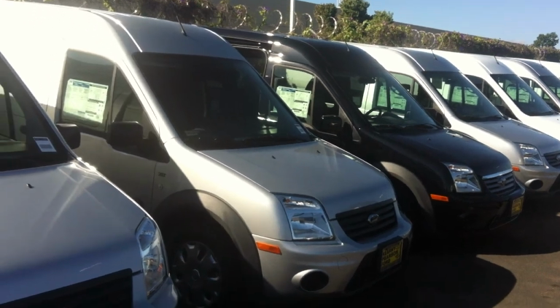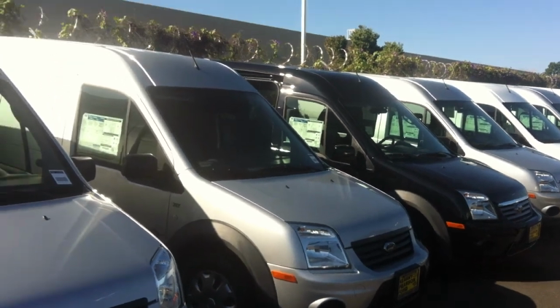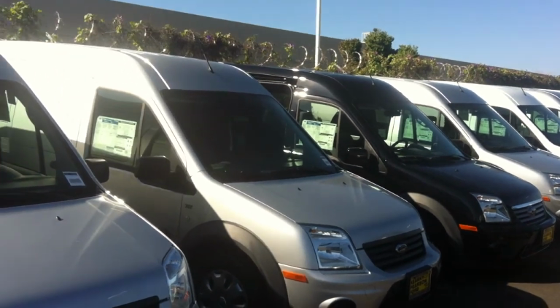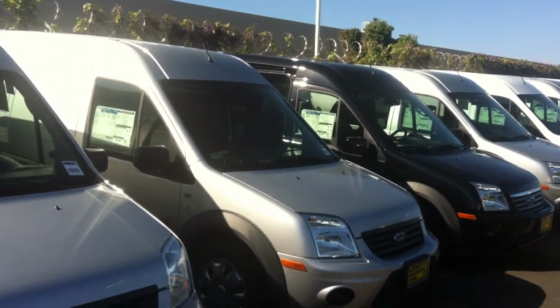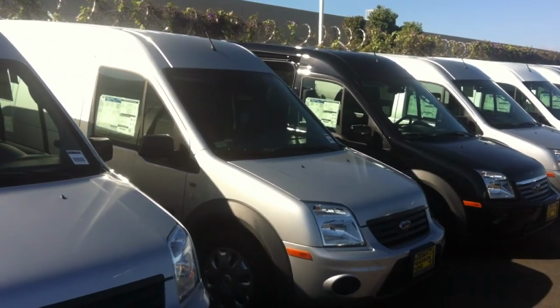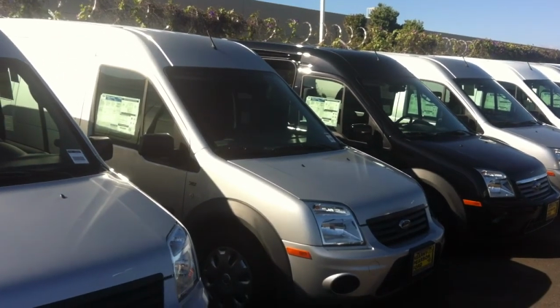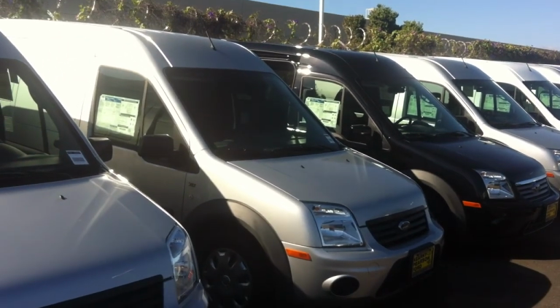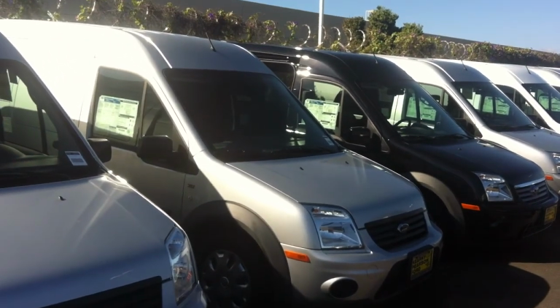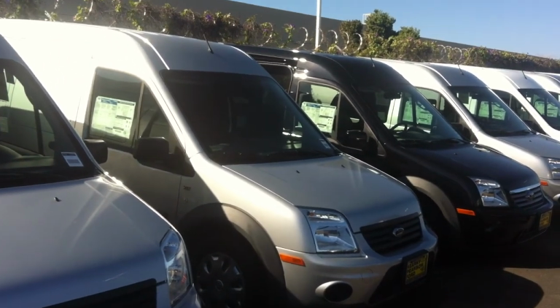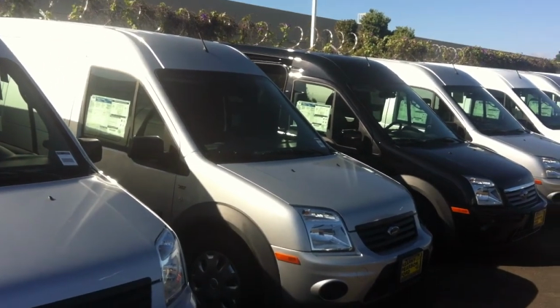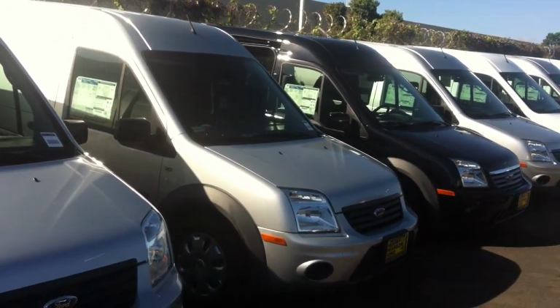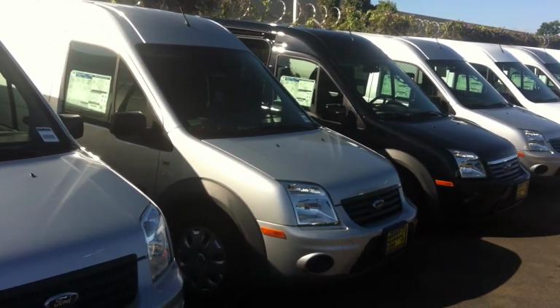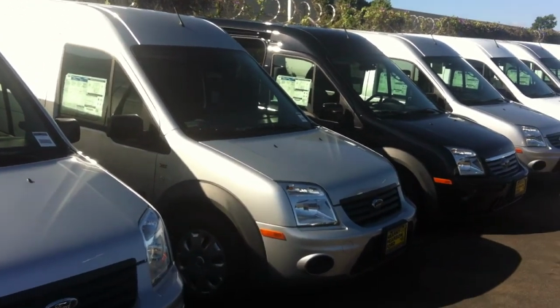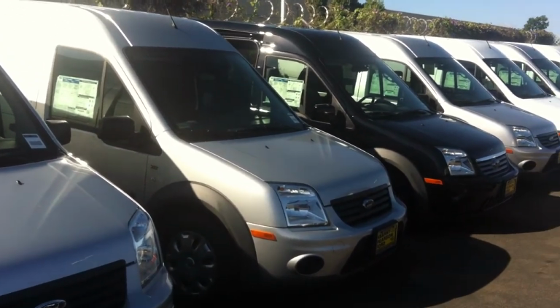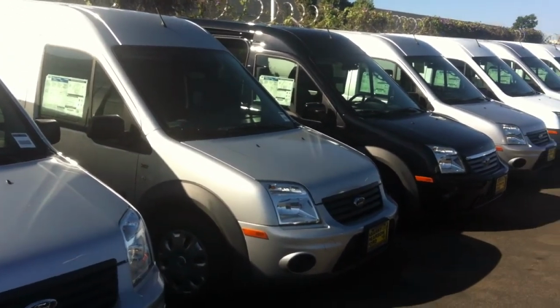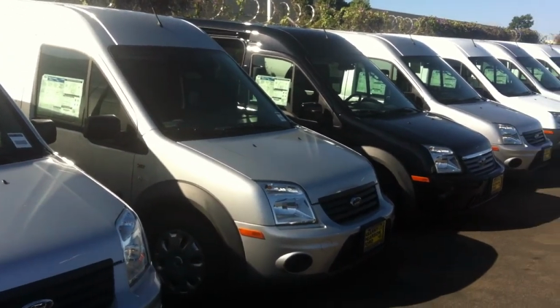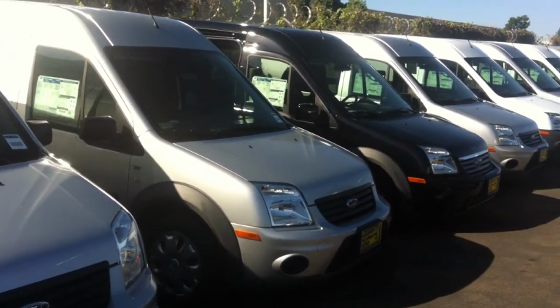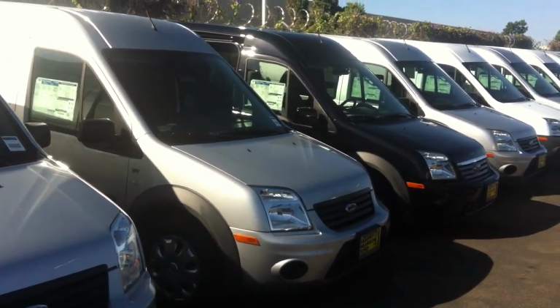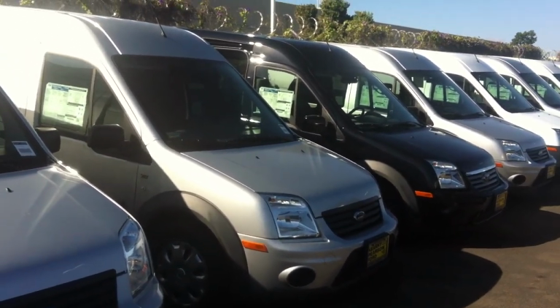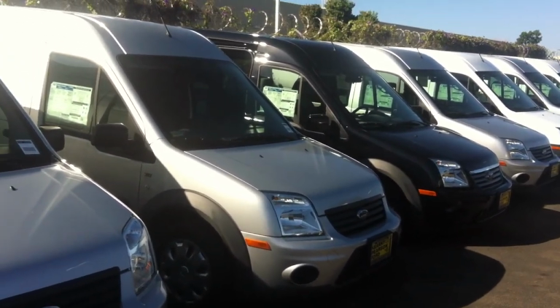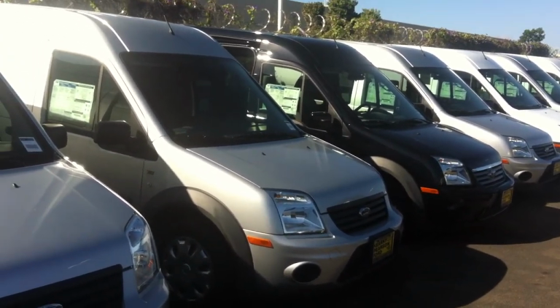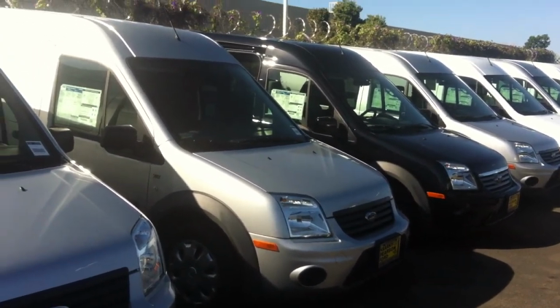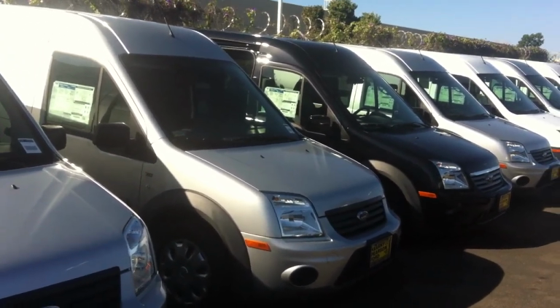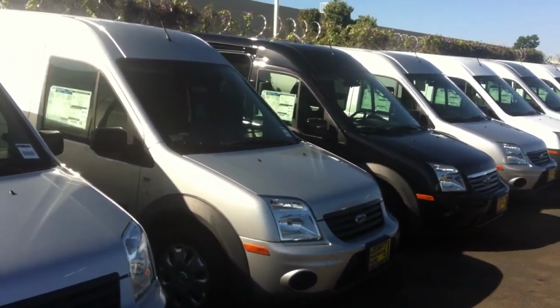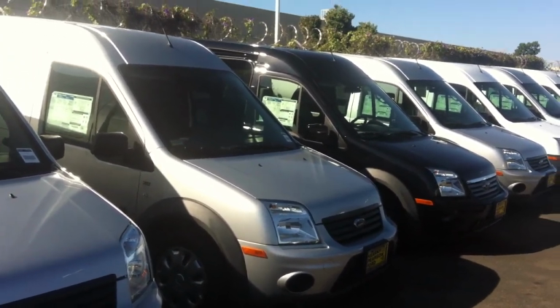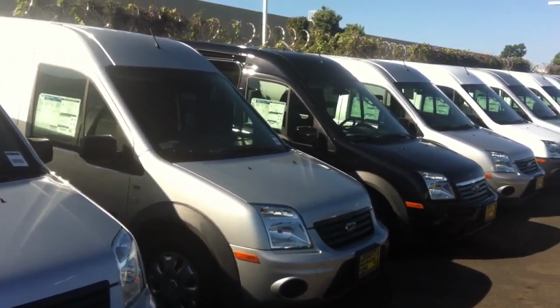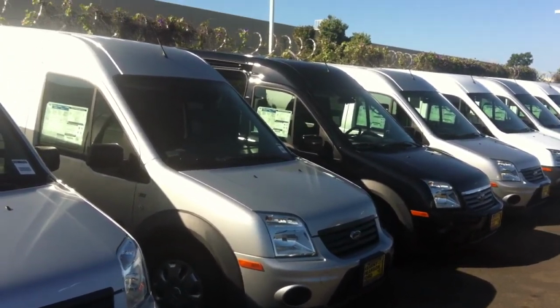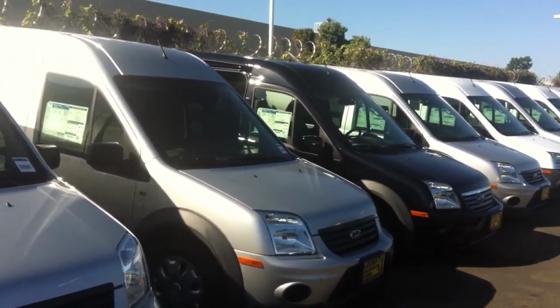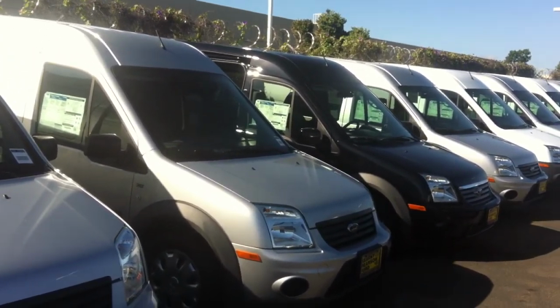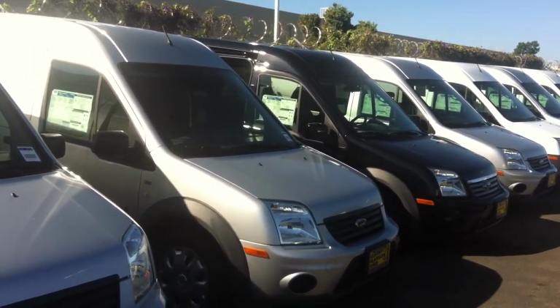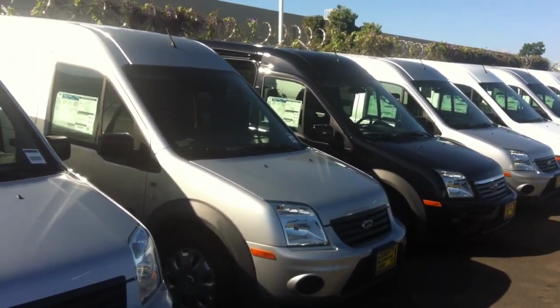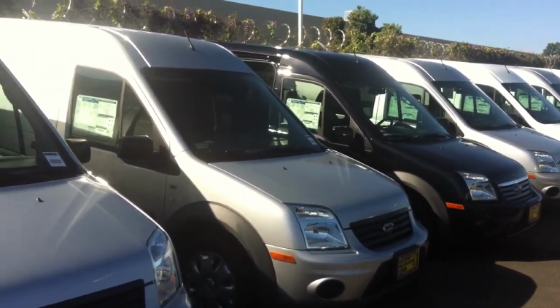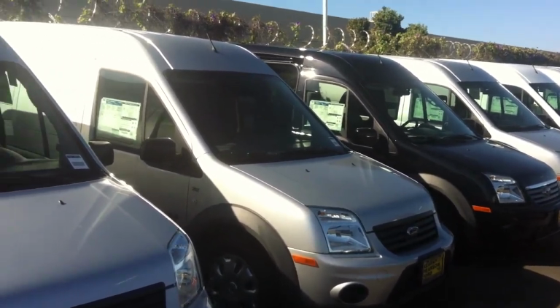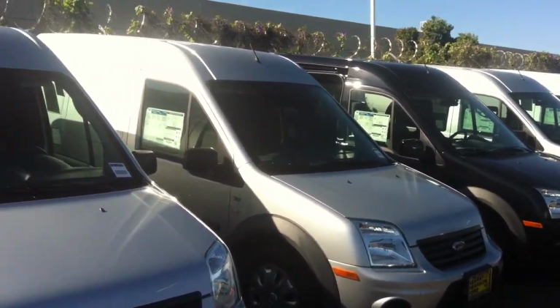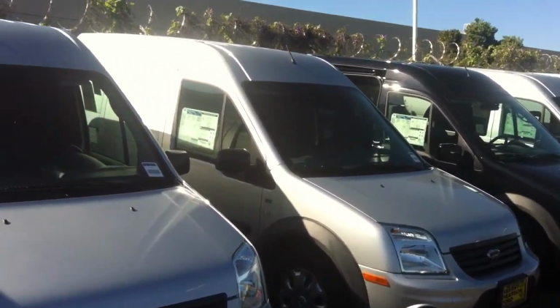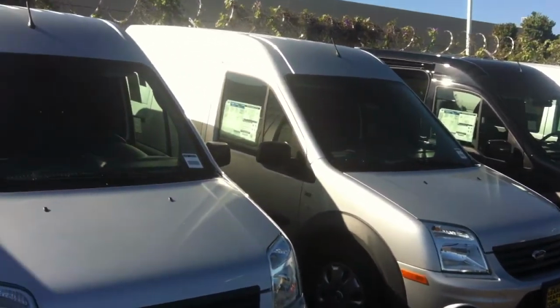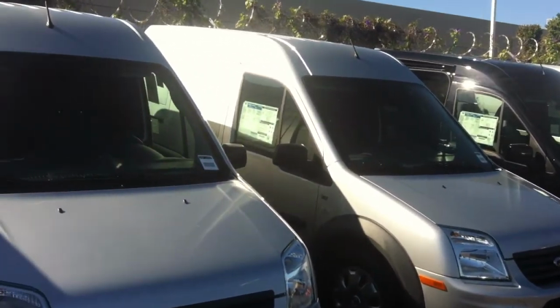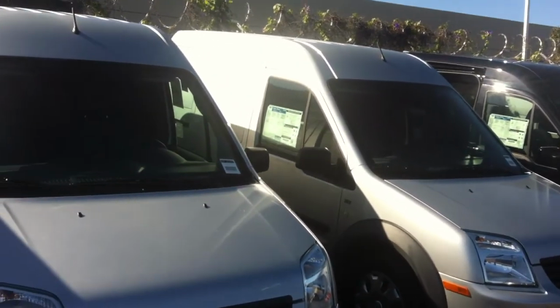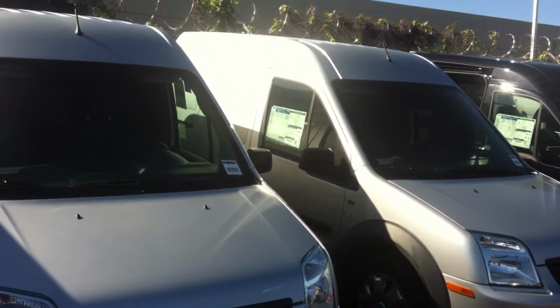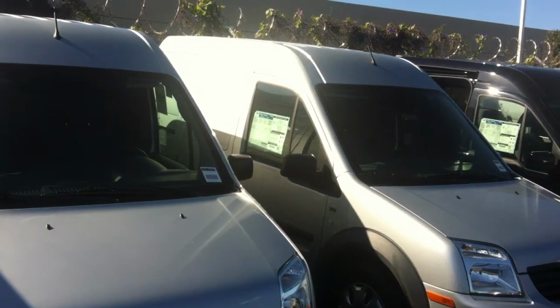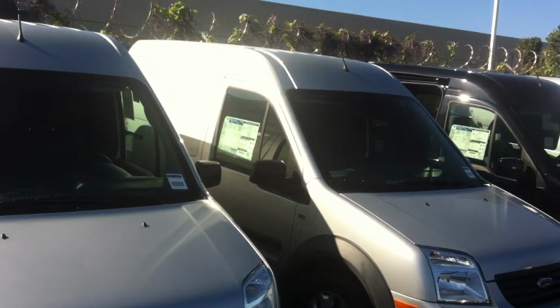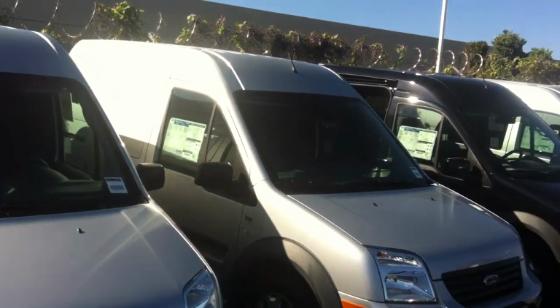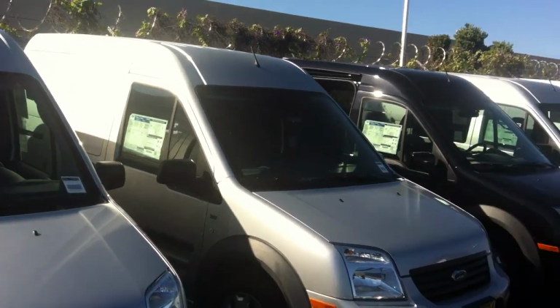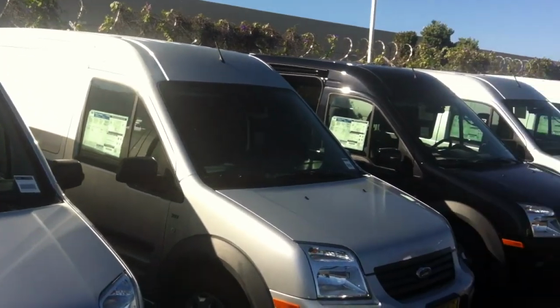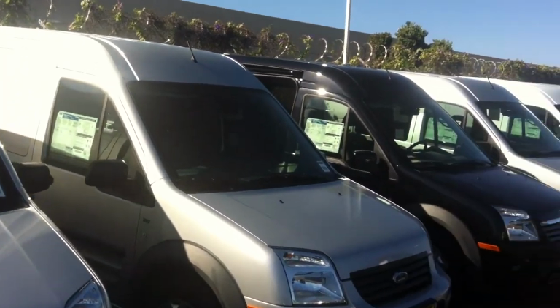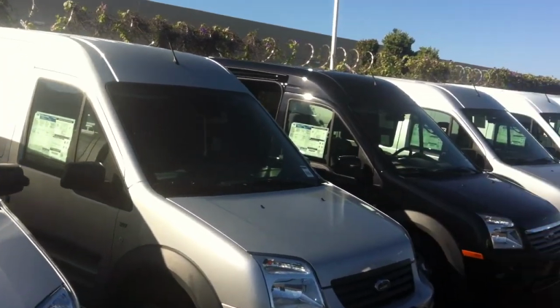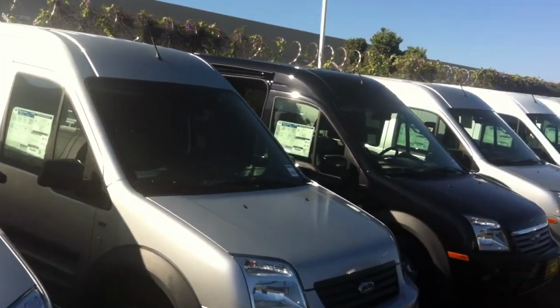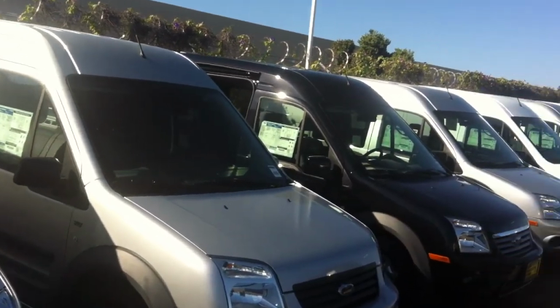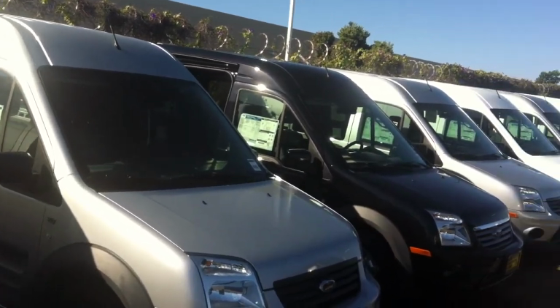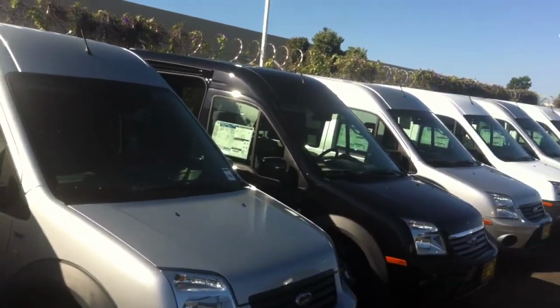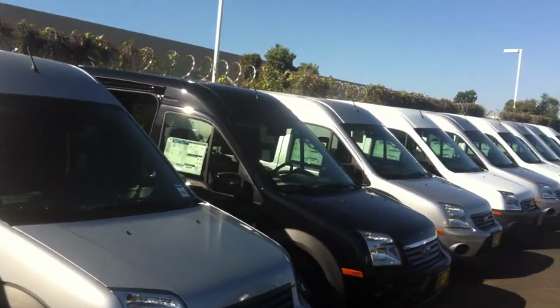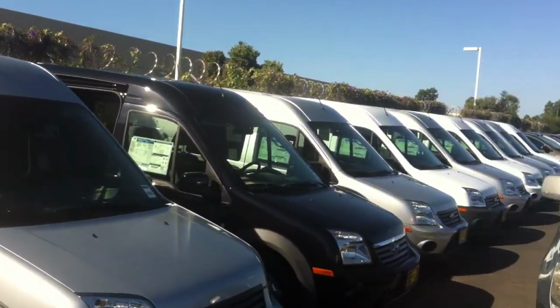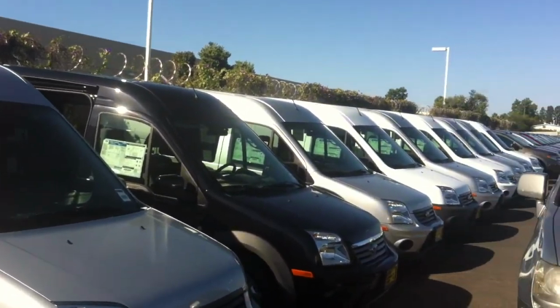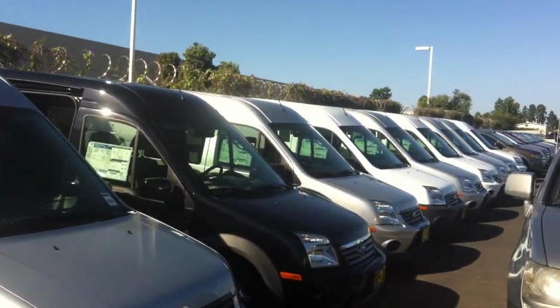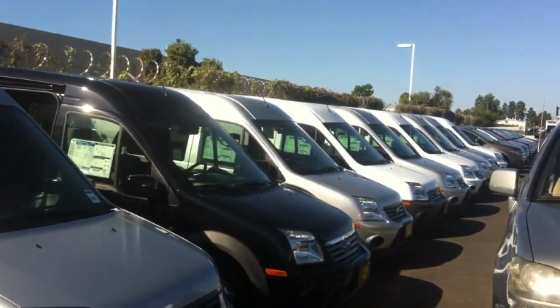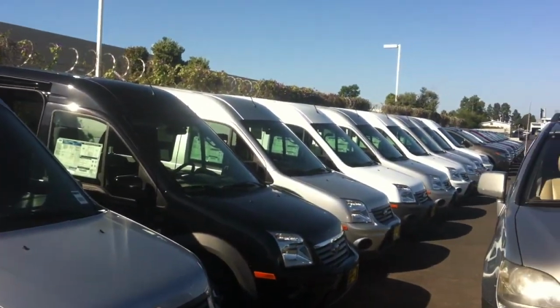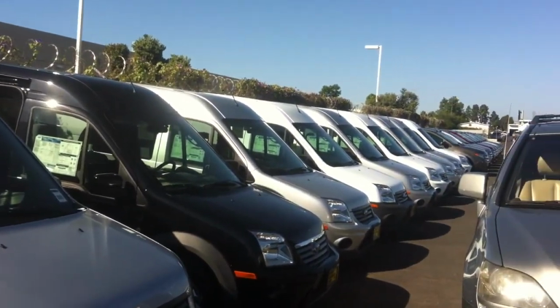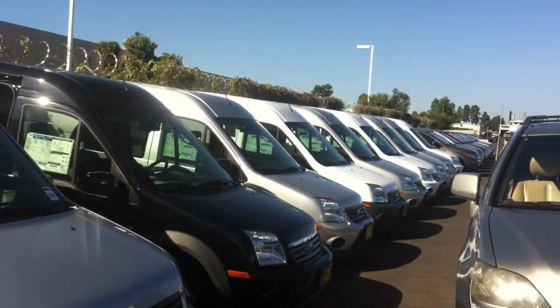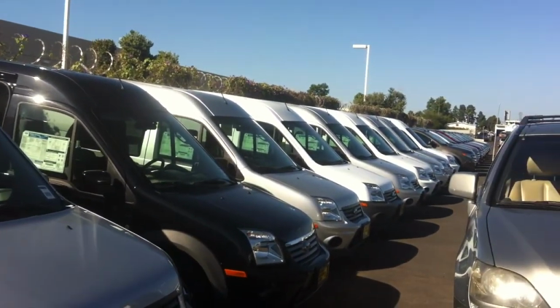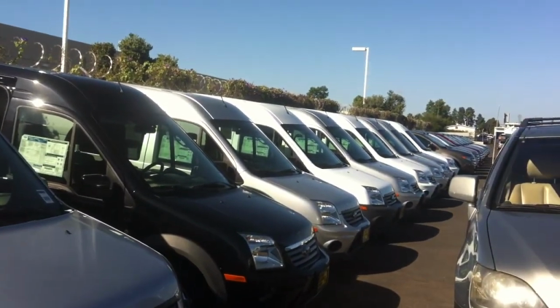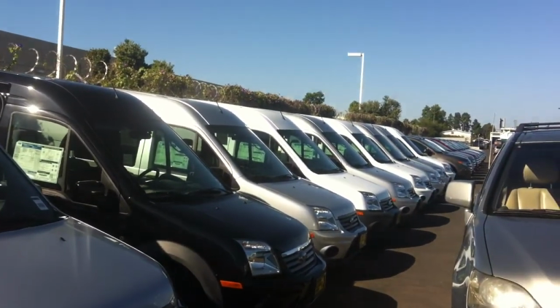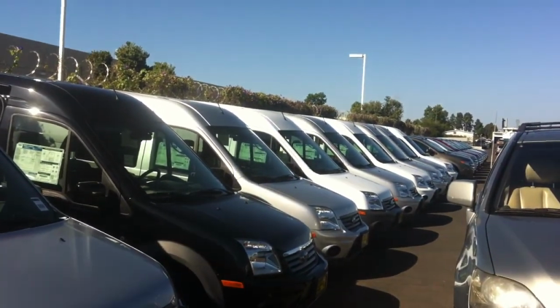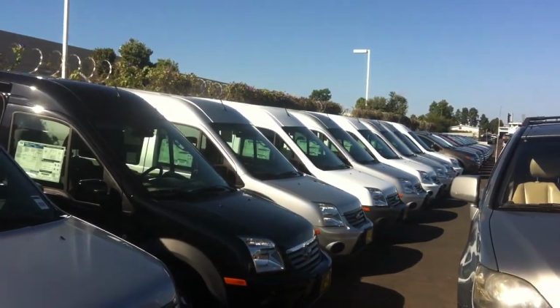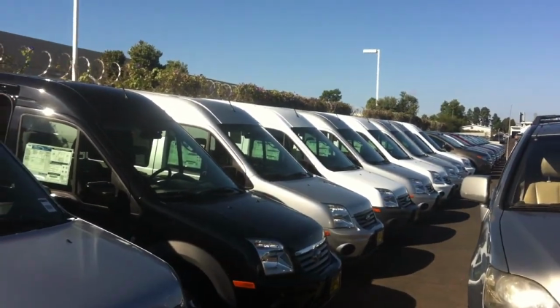Hey Mike, Alex over here at Kearney Pearson Ford and Kia. Just giving you a nice little rundown of what we have in inventory here.